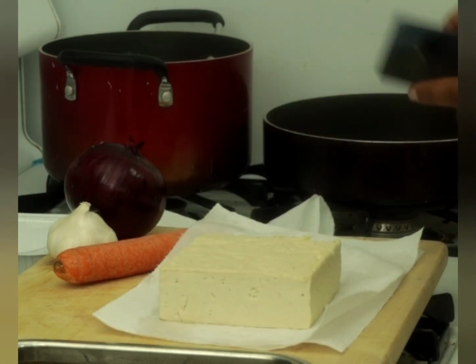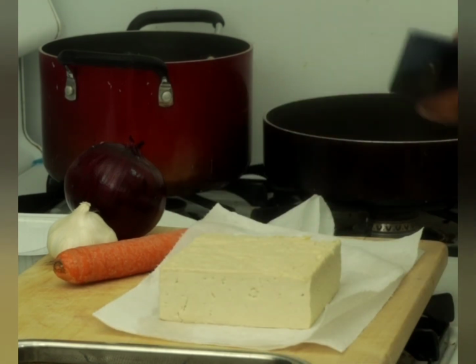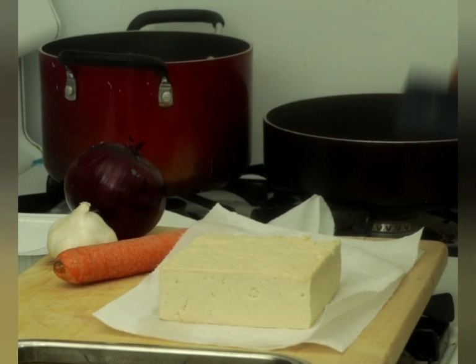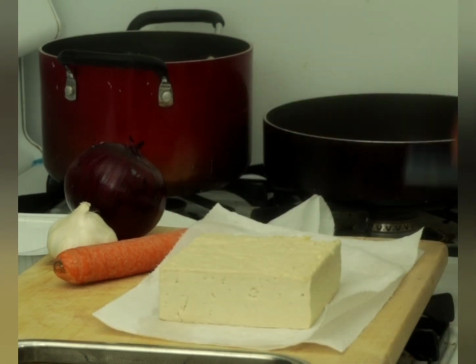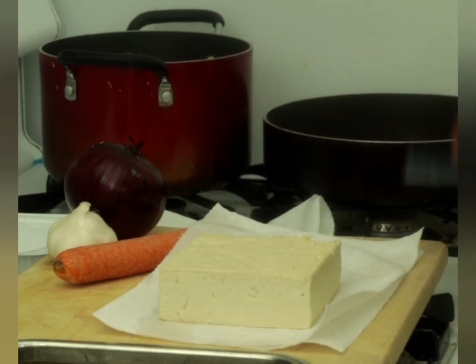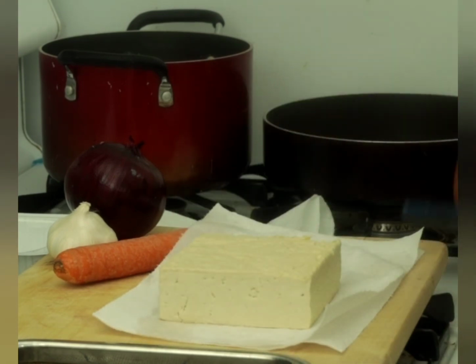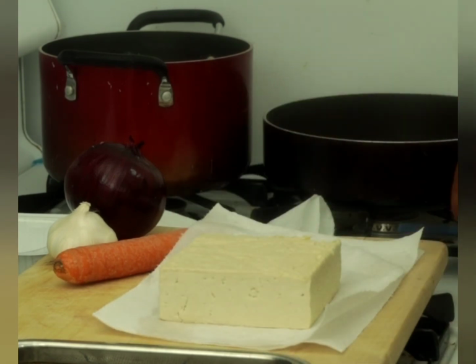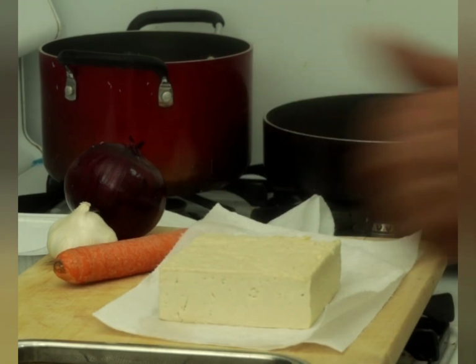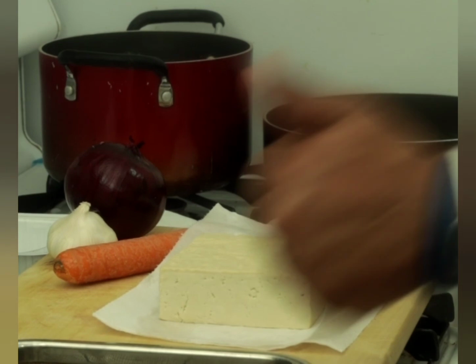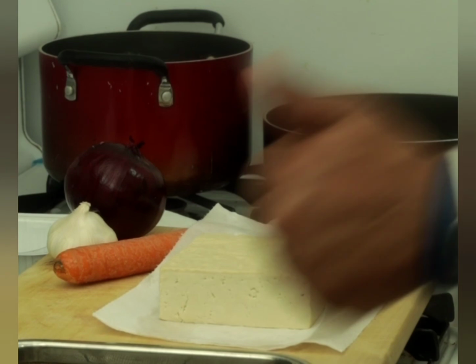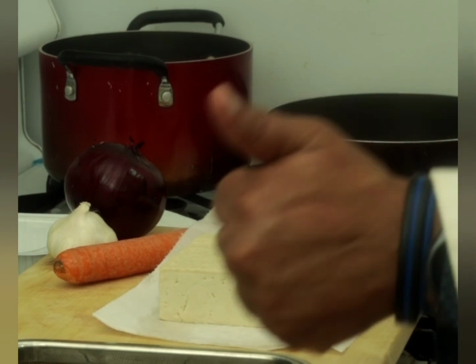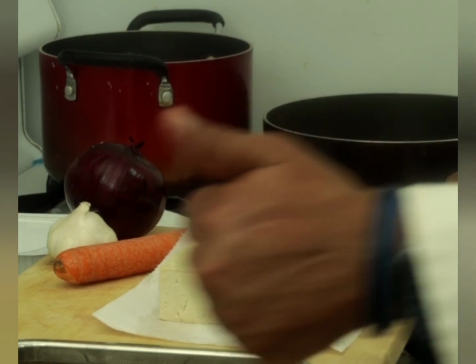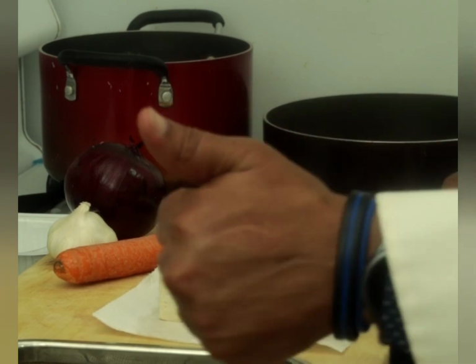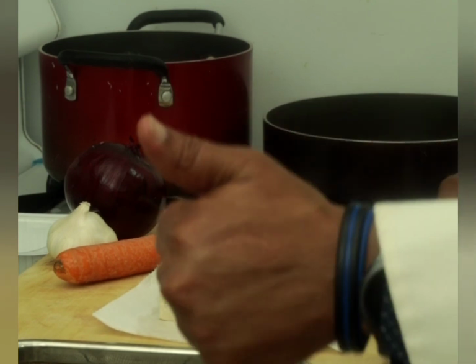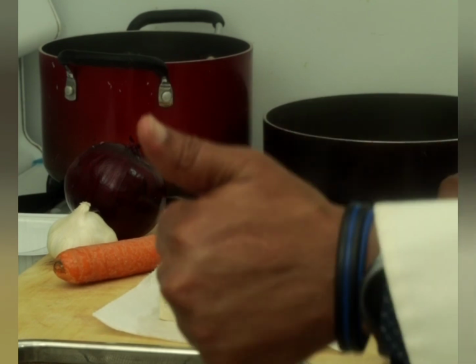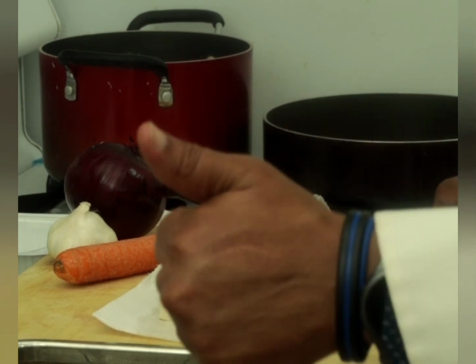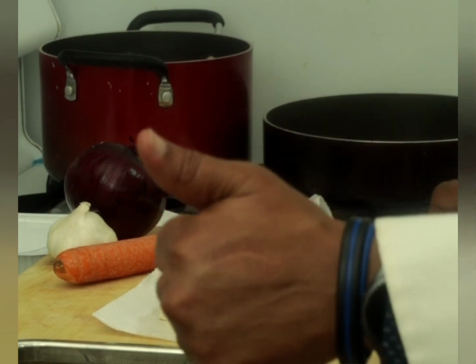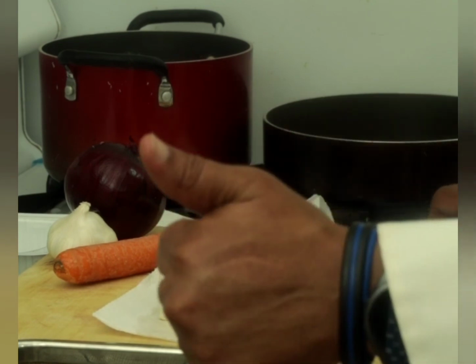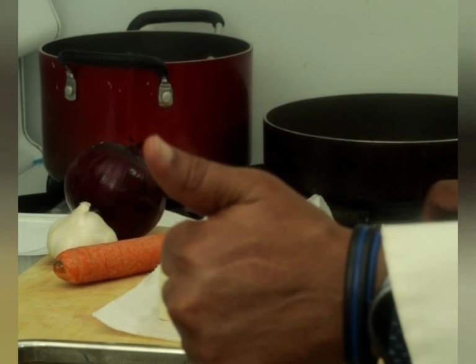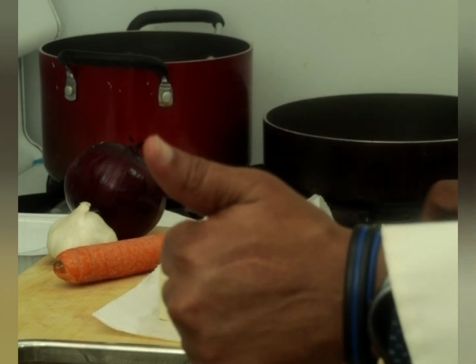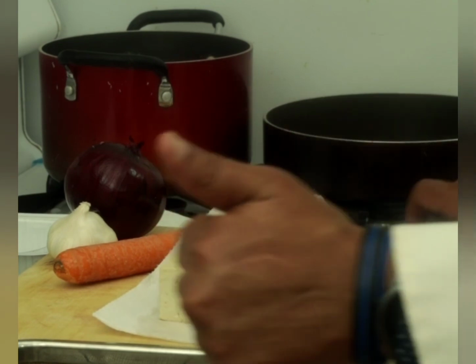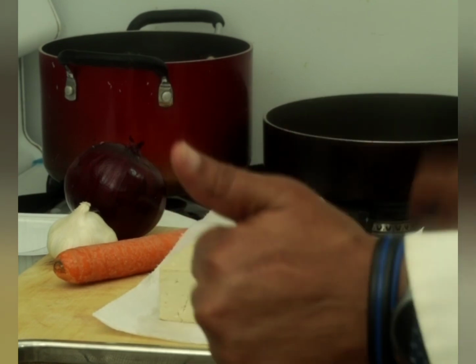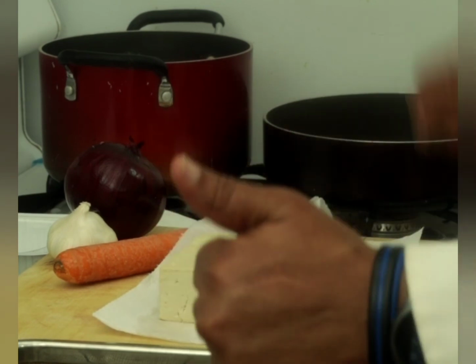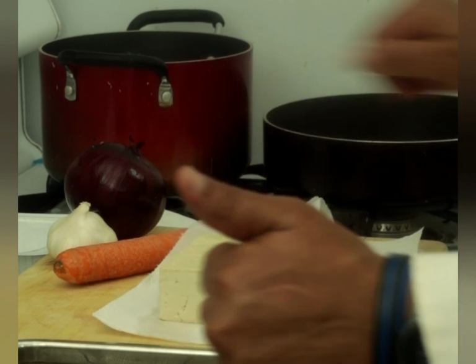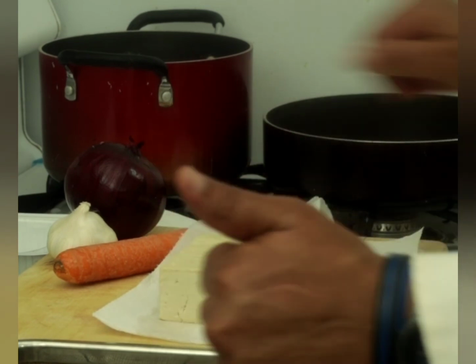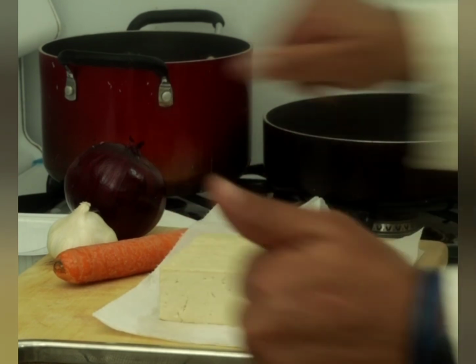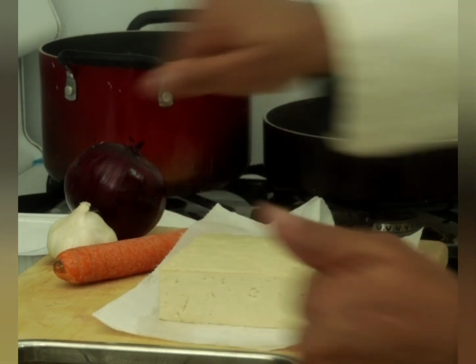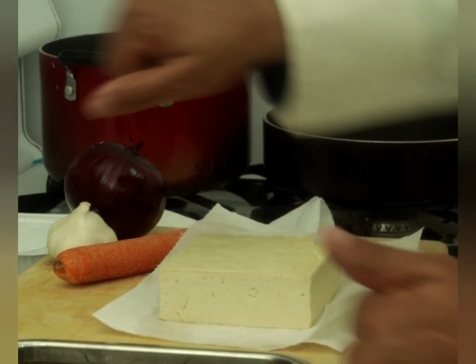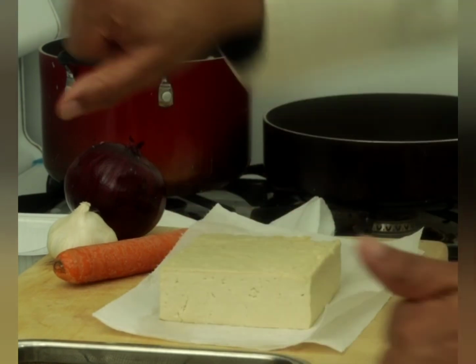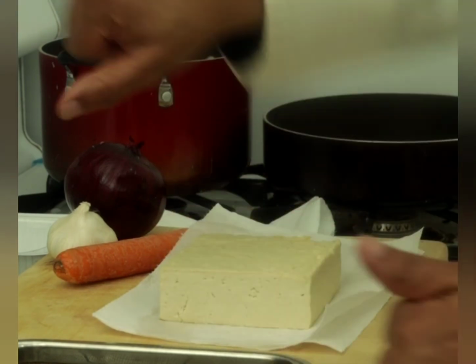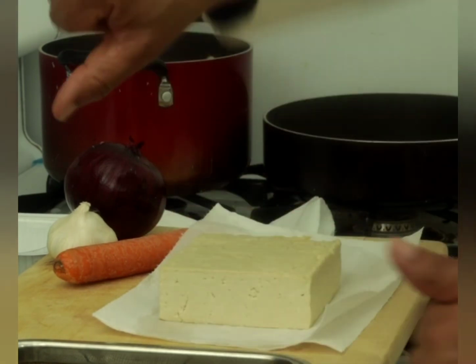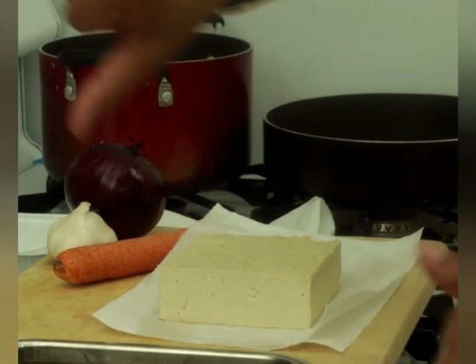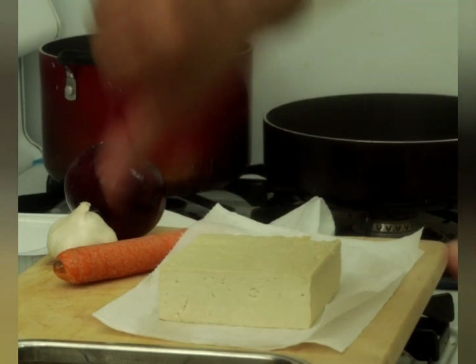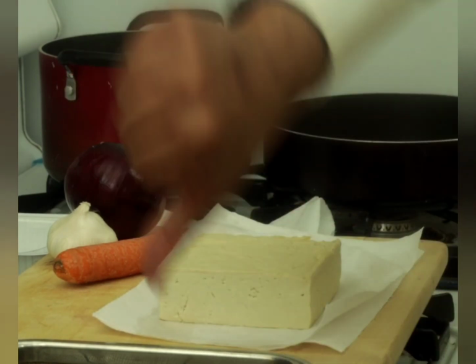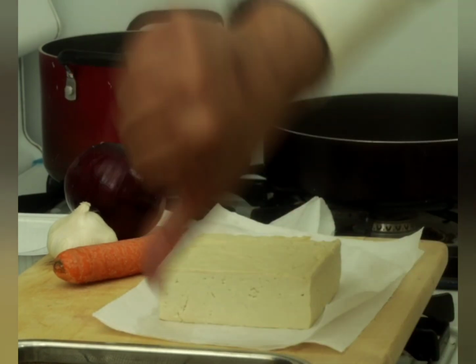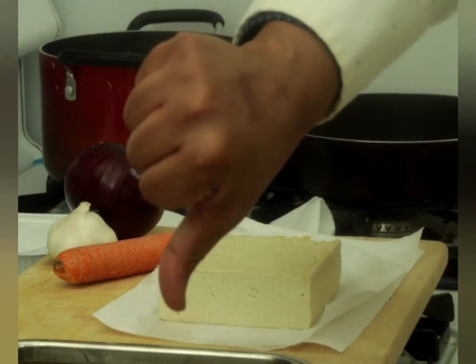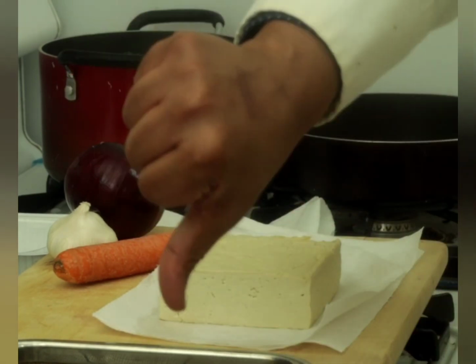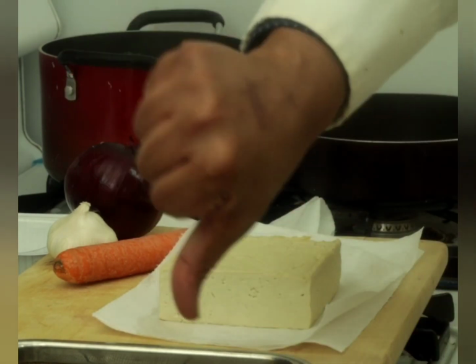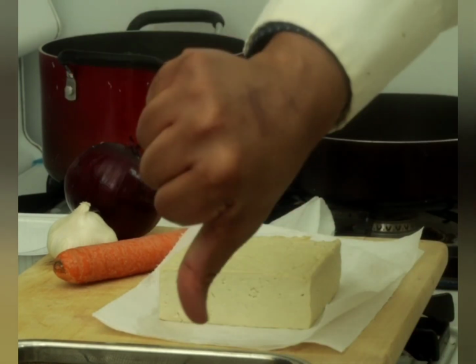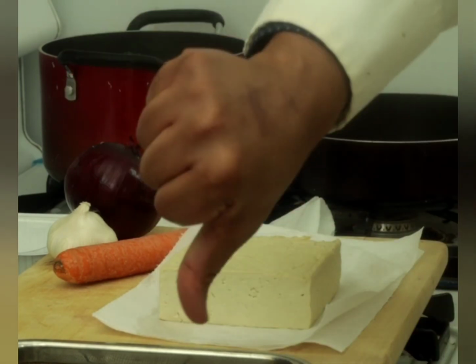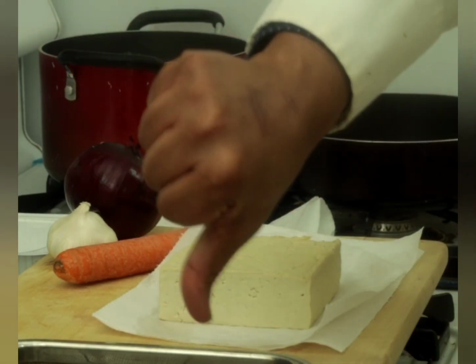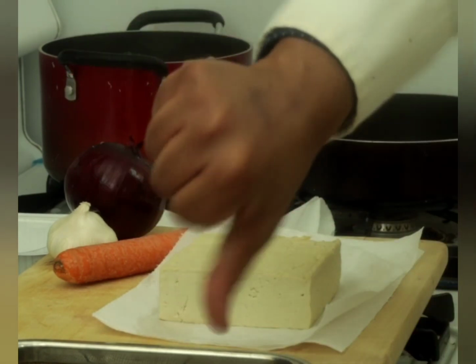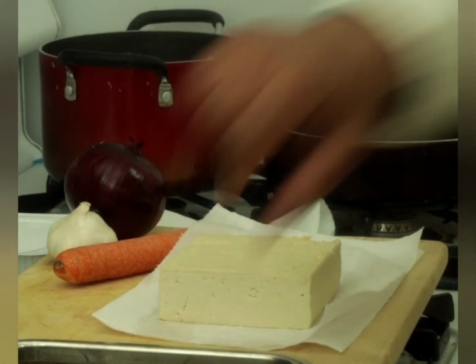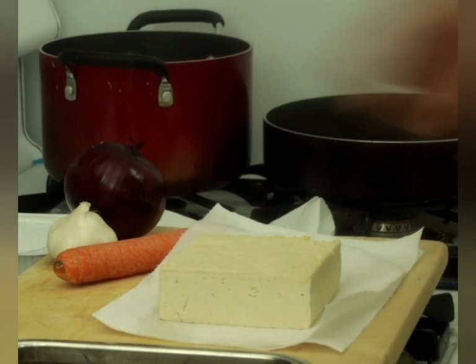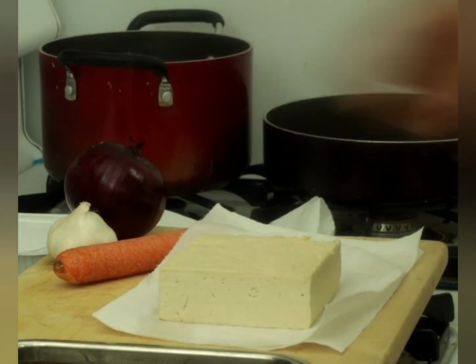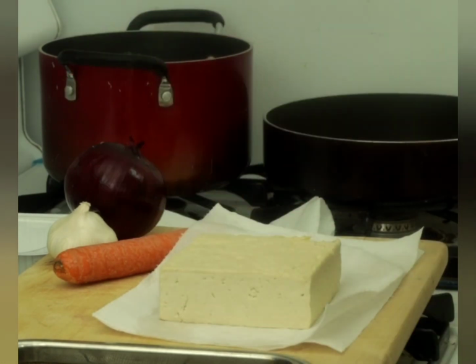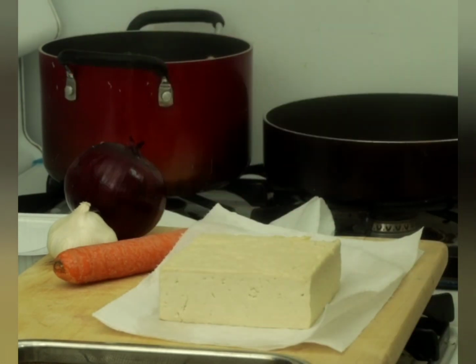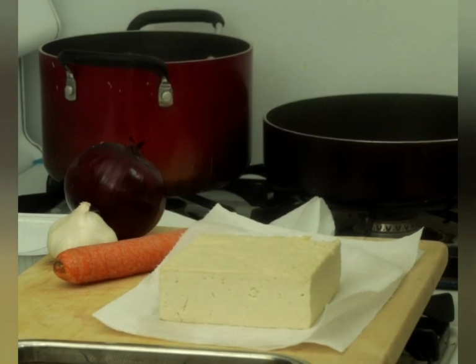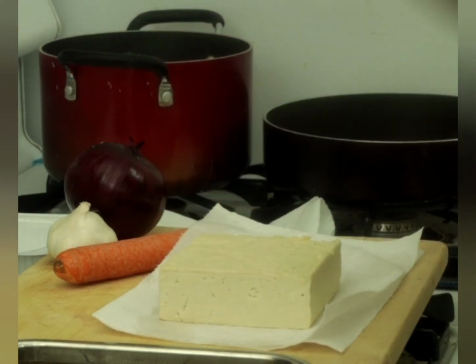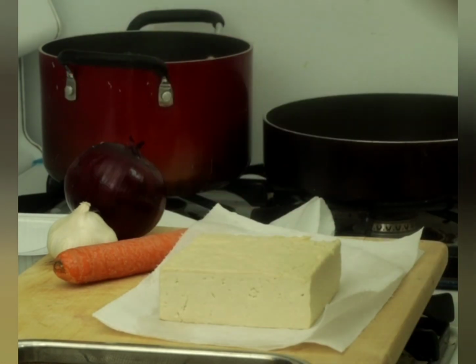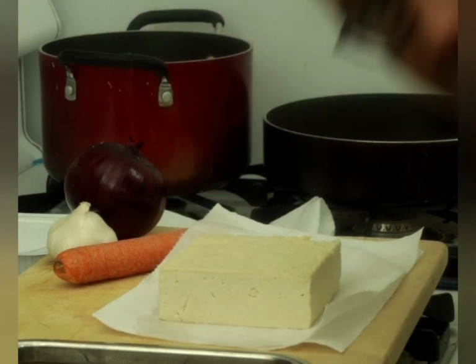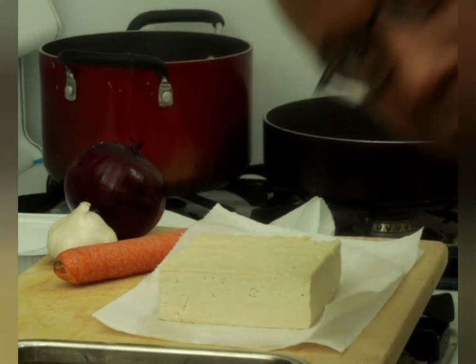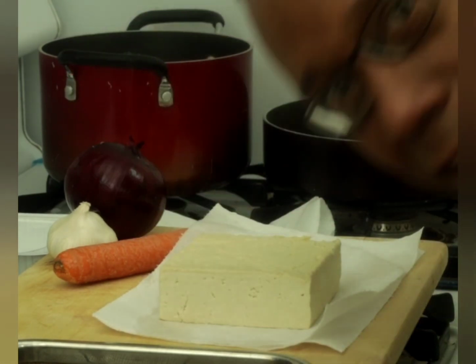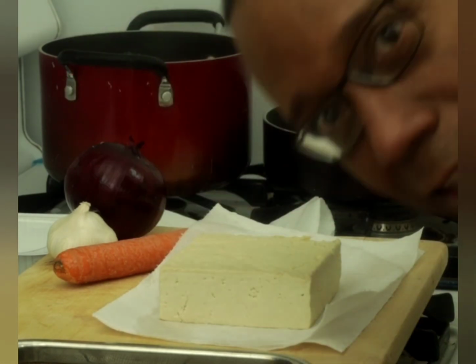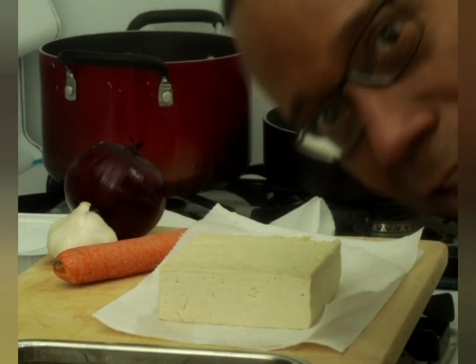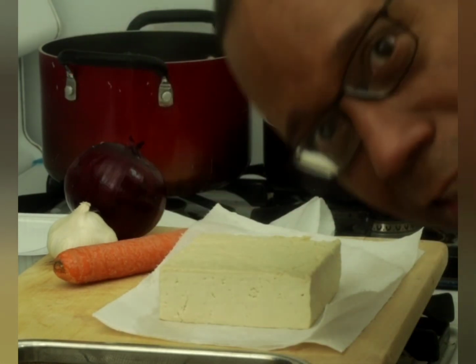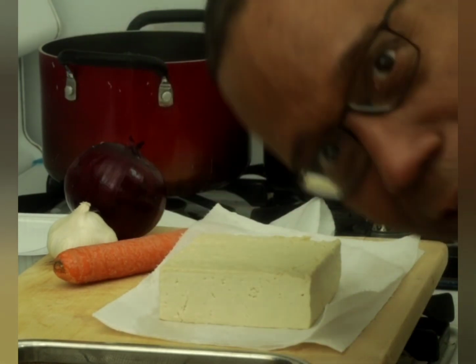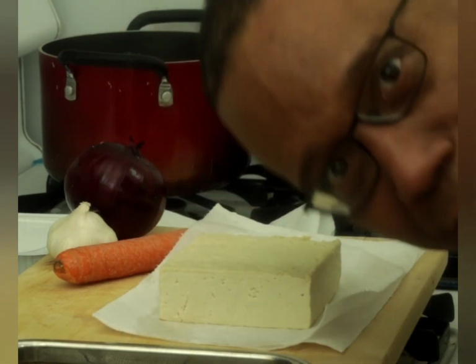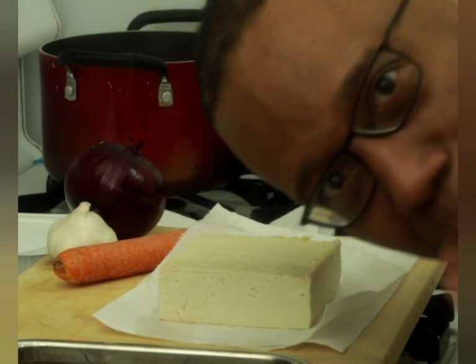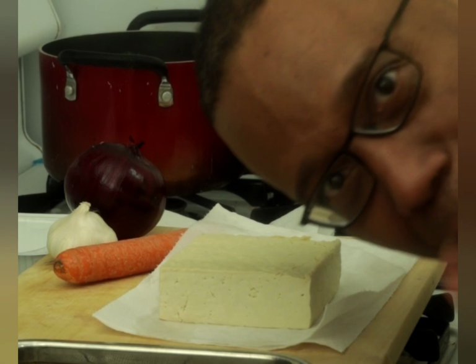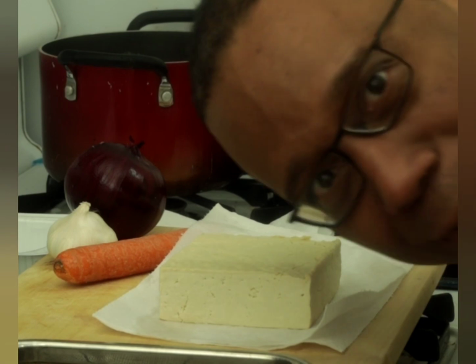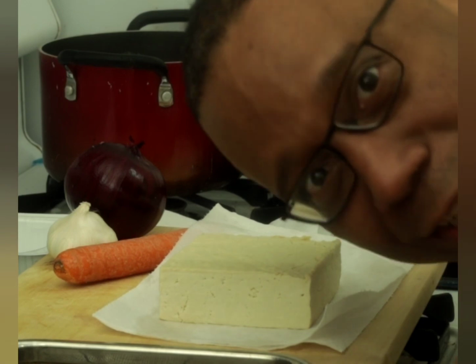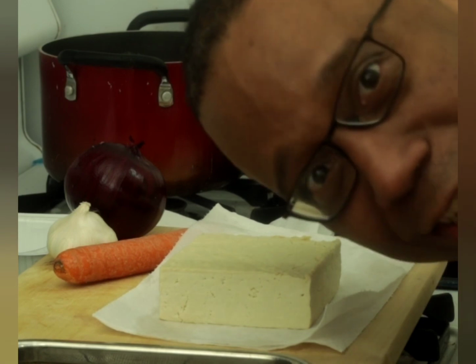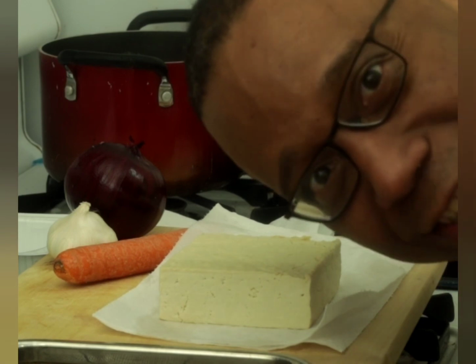And don't forget — thumbs up or thumbs down, it's all up to you.